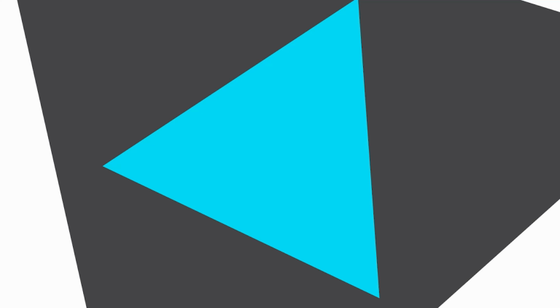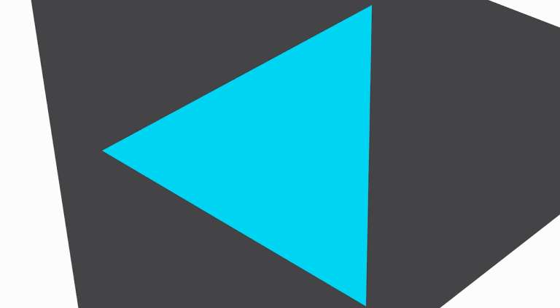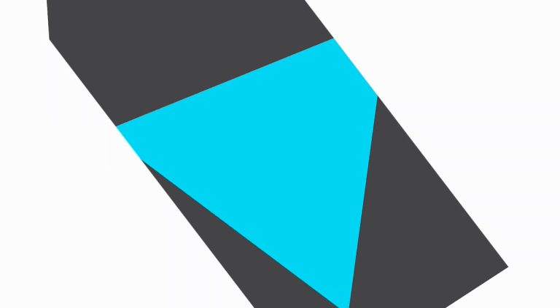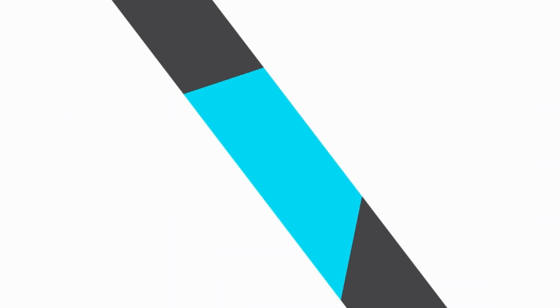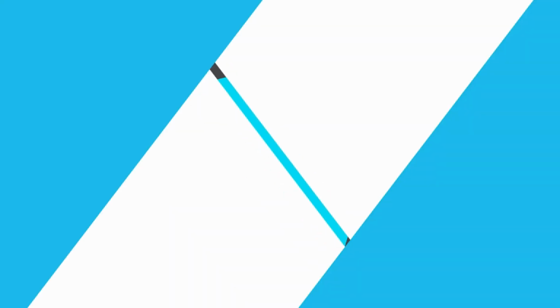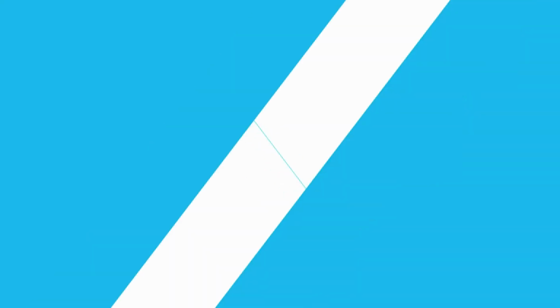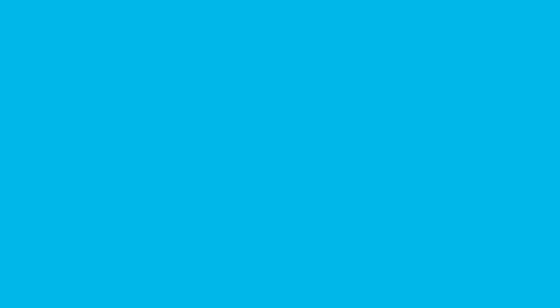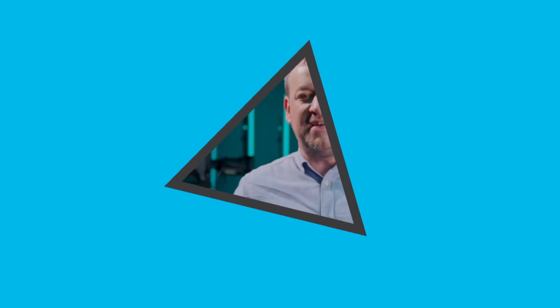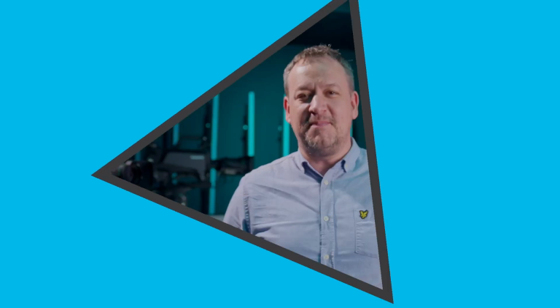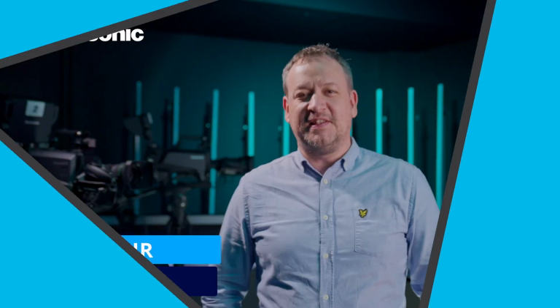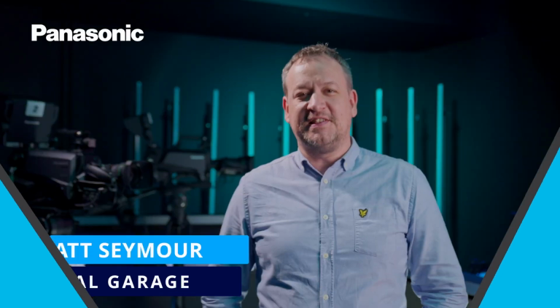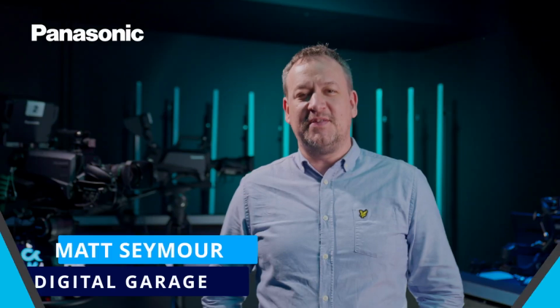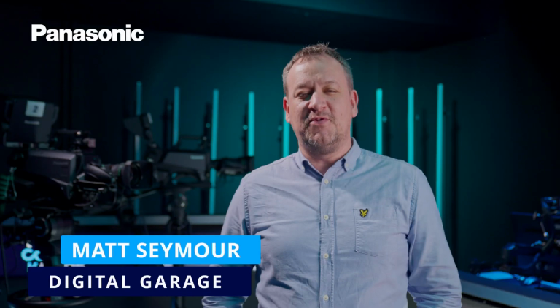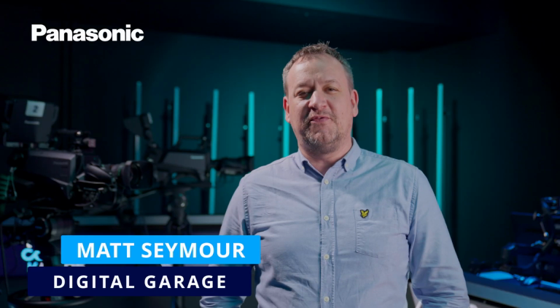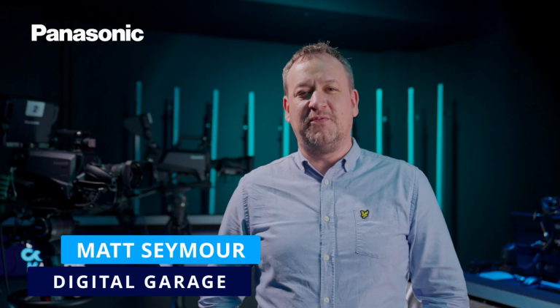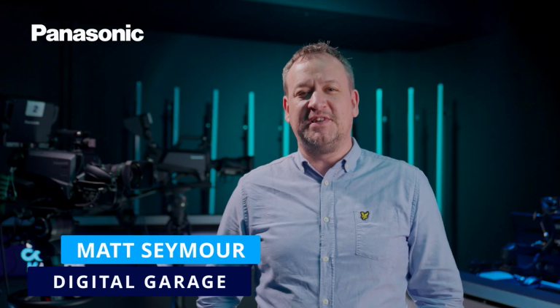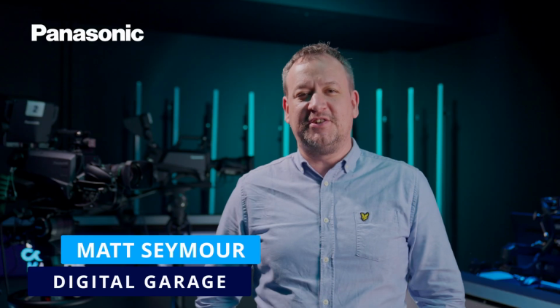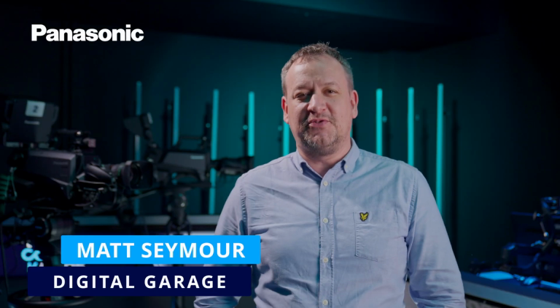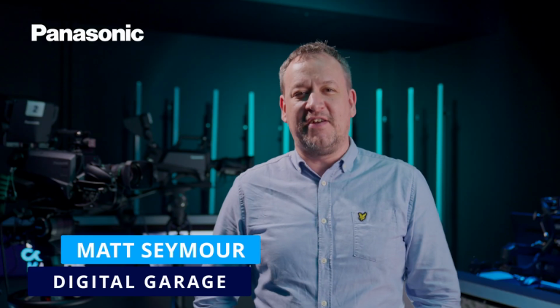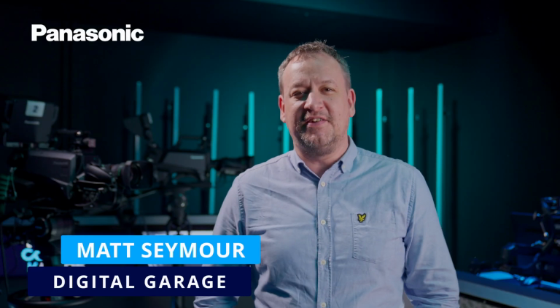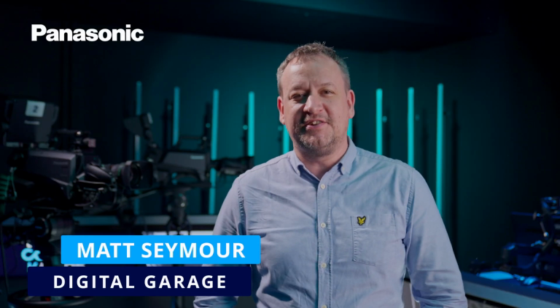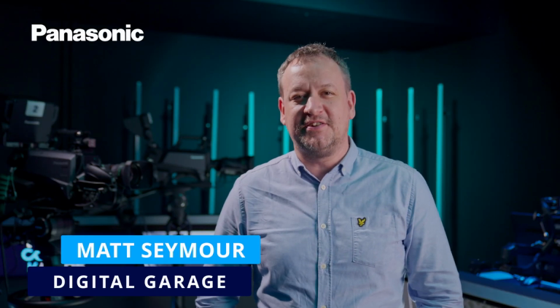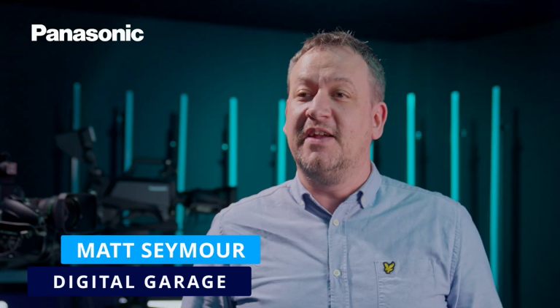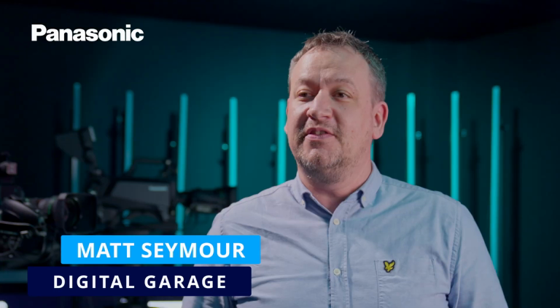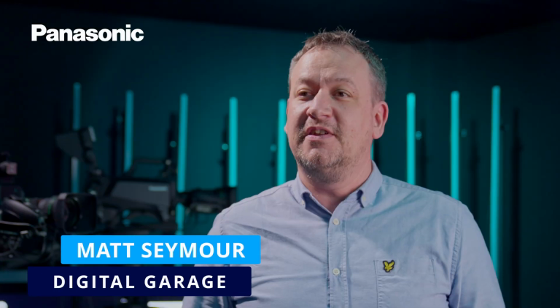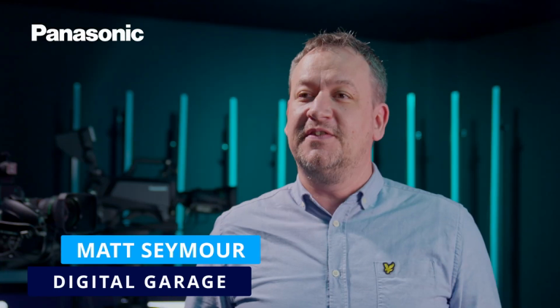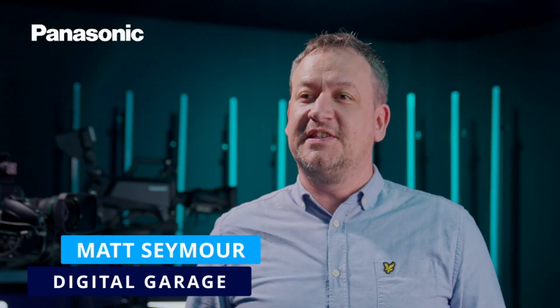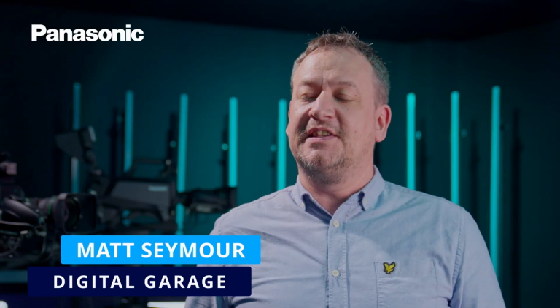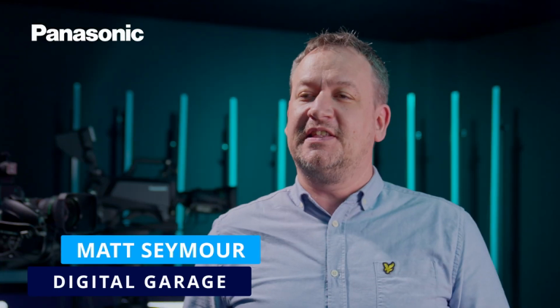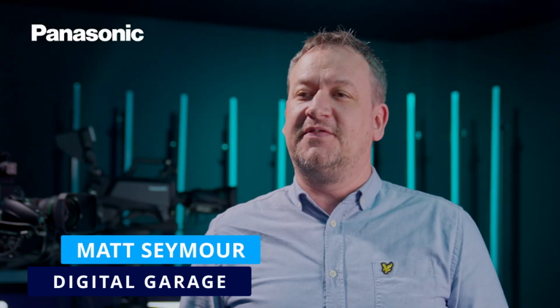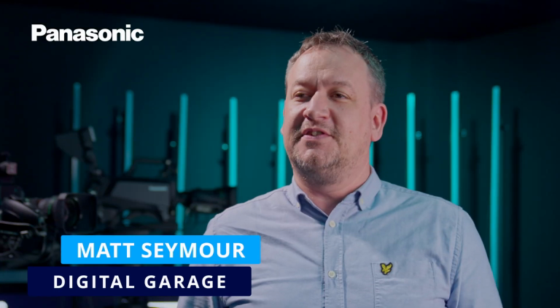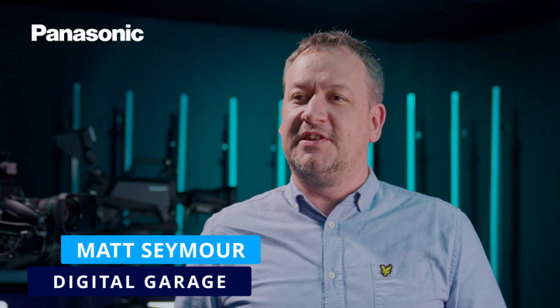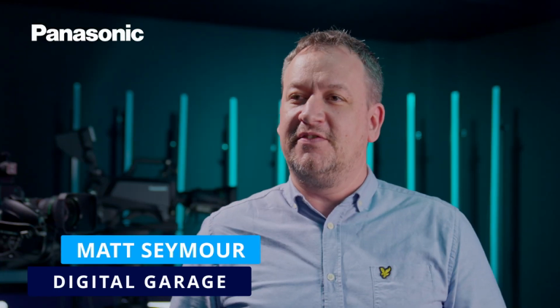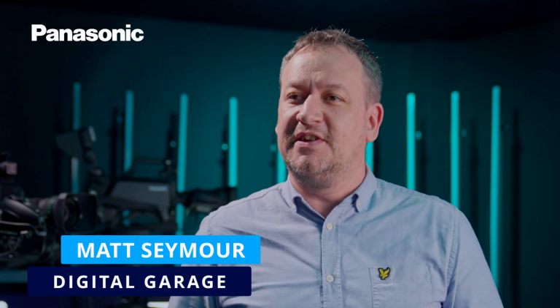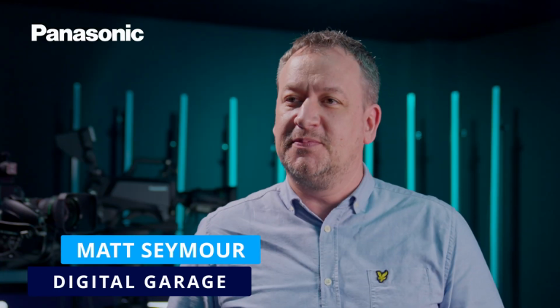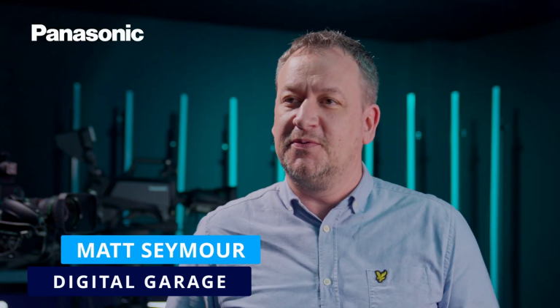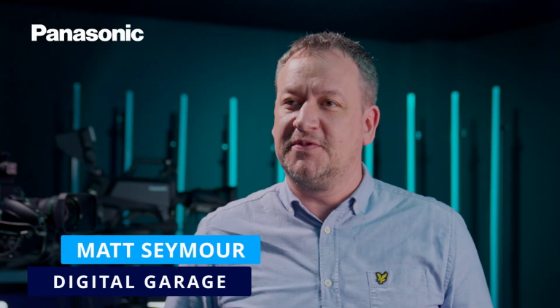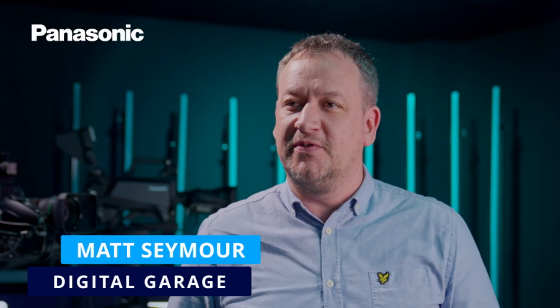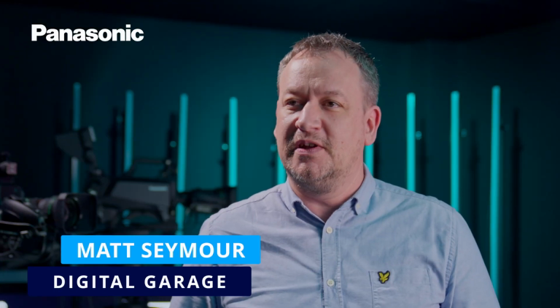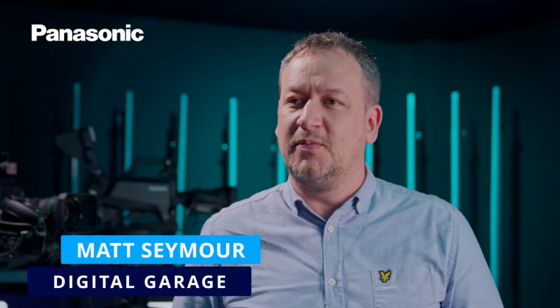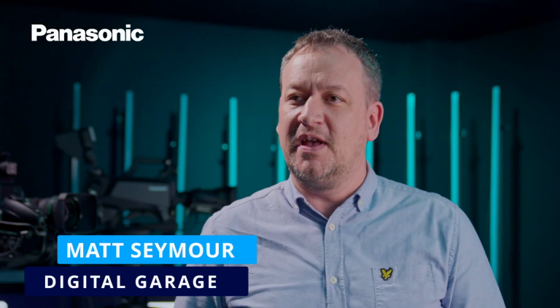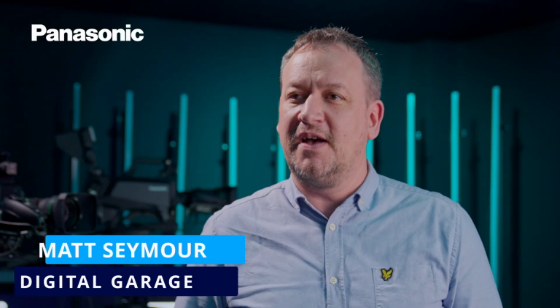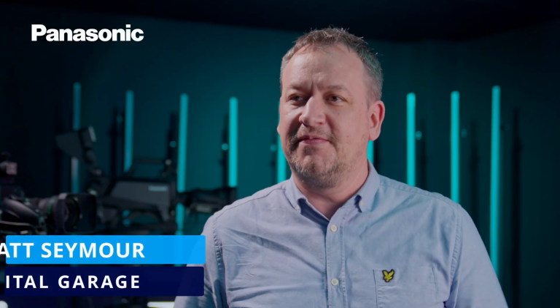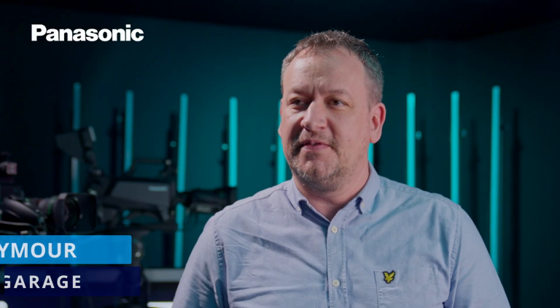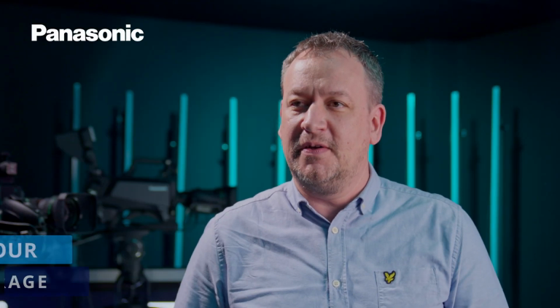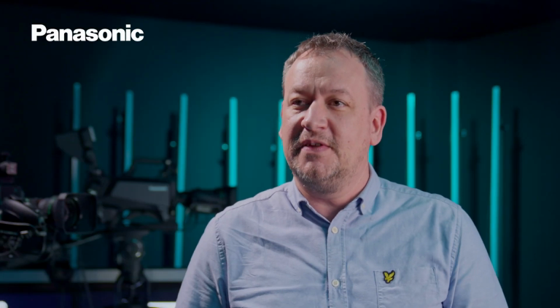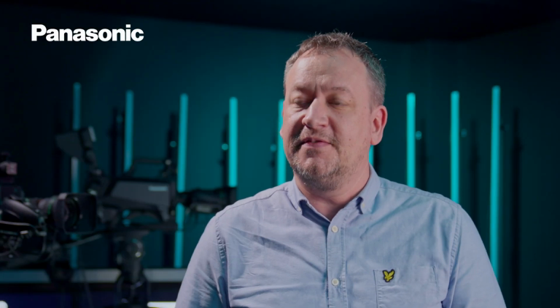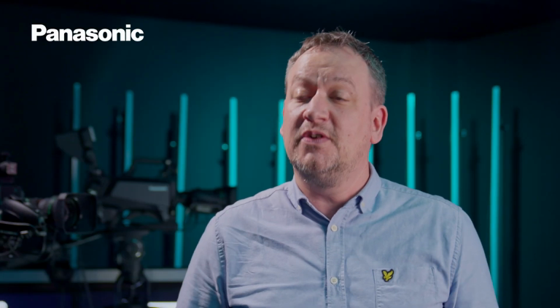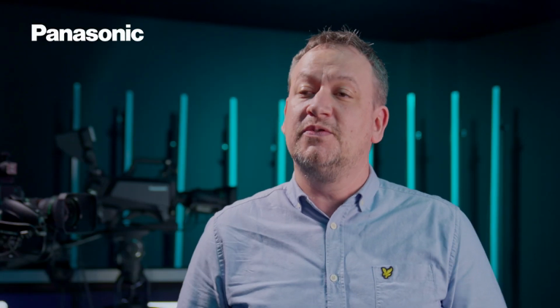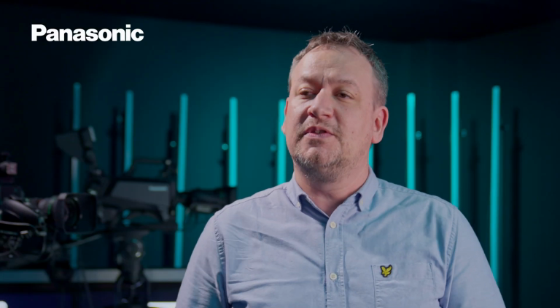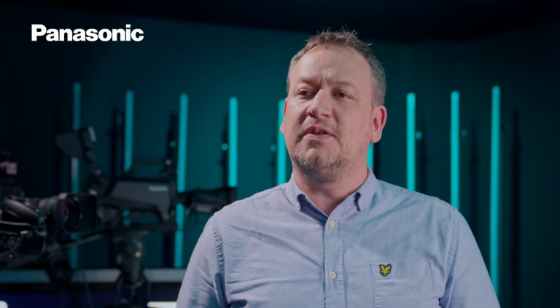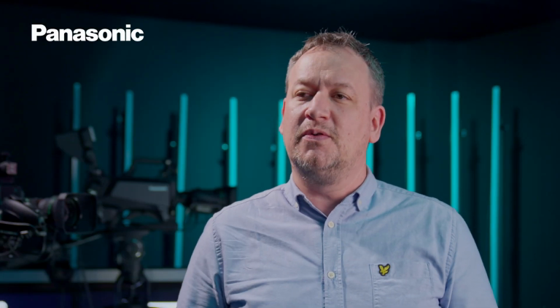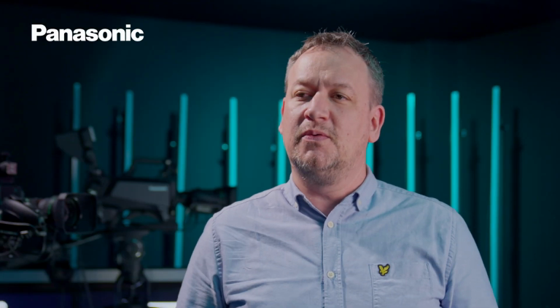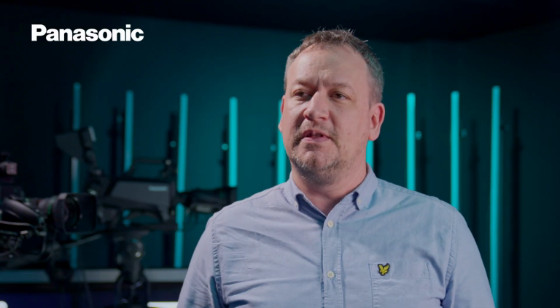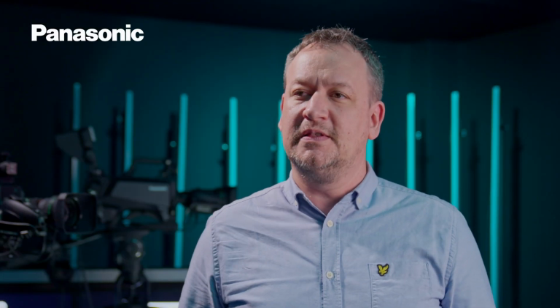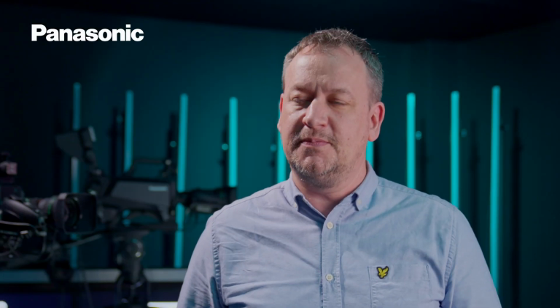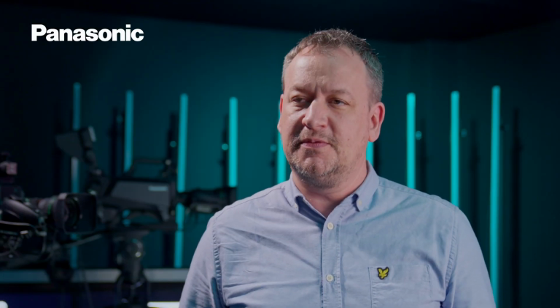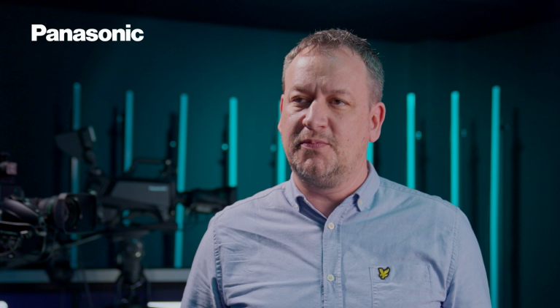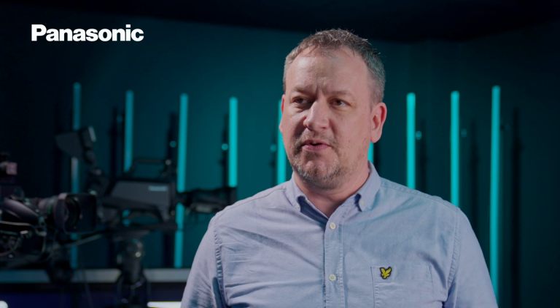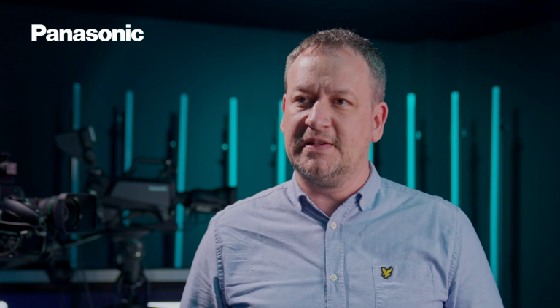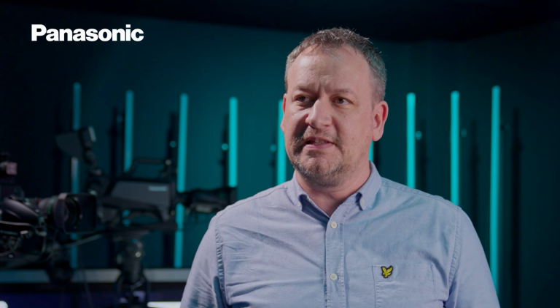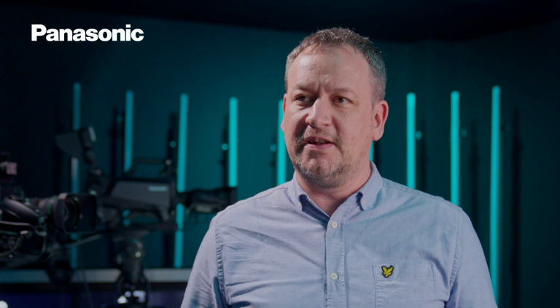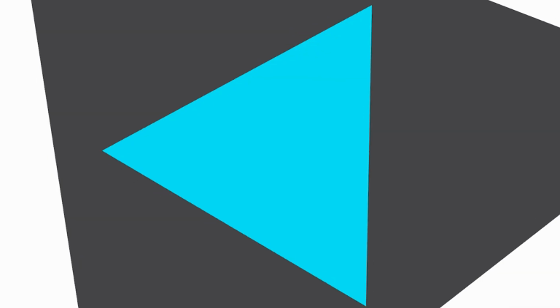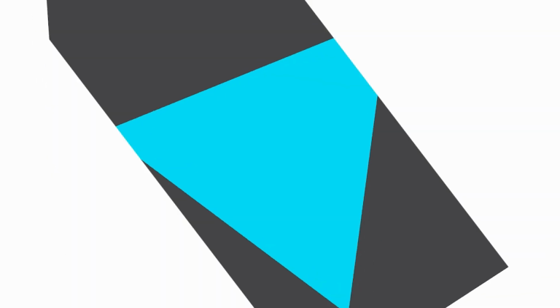Hi, I'm Matt Seymour from Digital Garage. Here at the University of Staffordshire Esports Arena, we have a bit of a who's who in terms of broadcast technology.